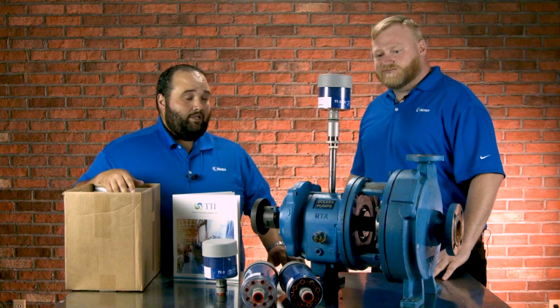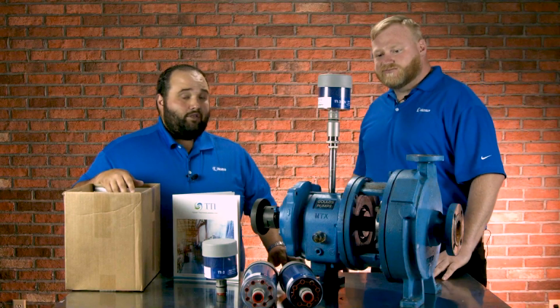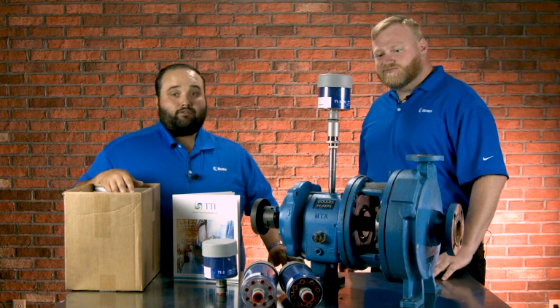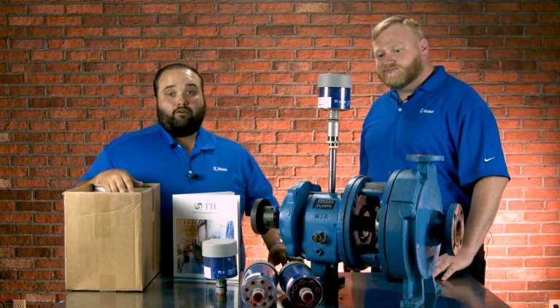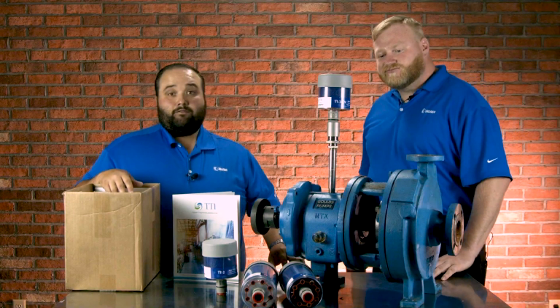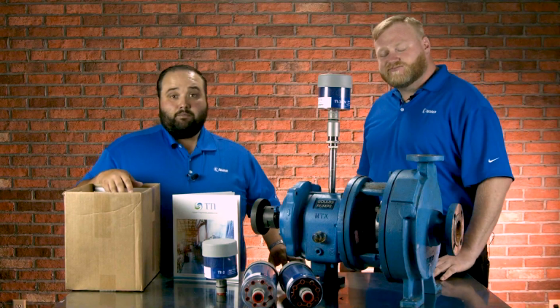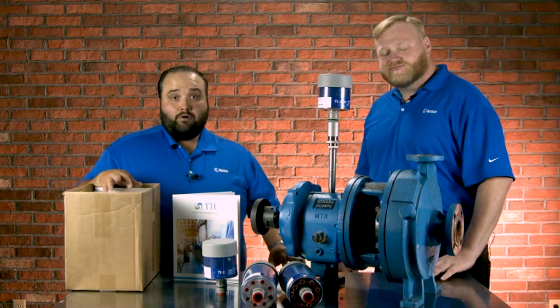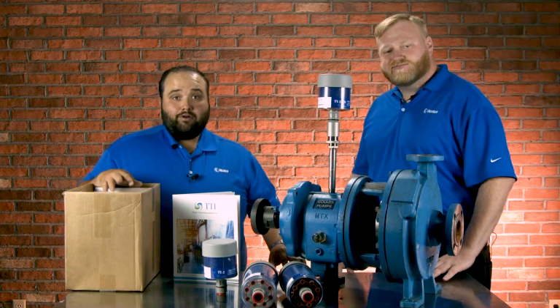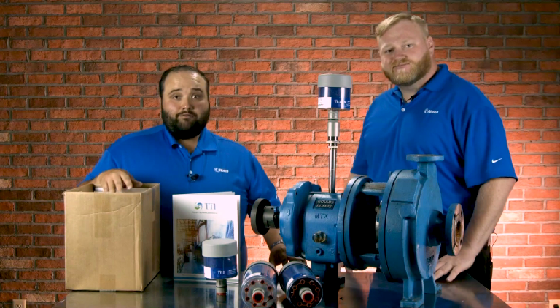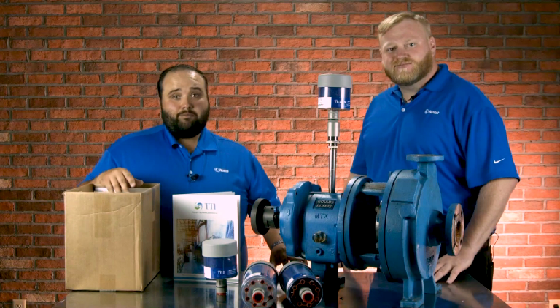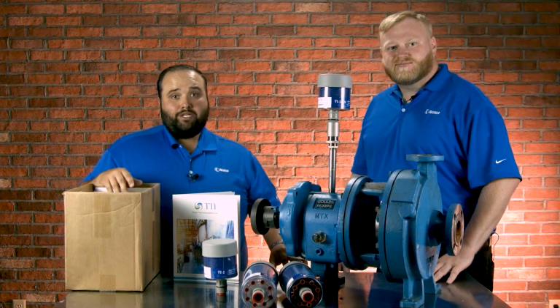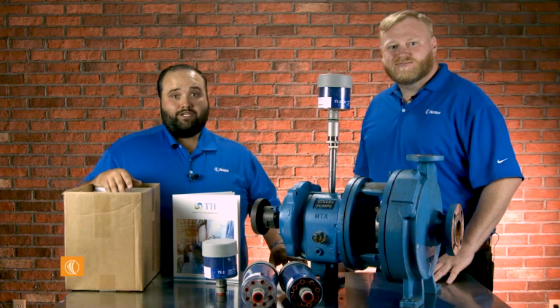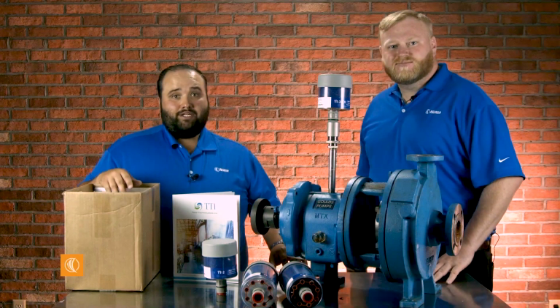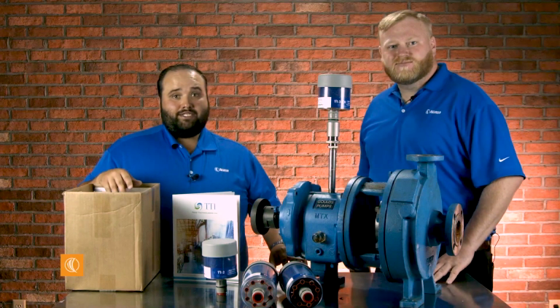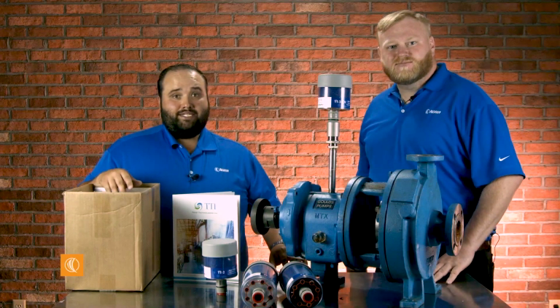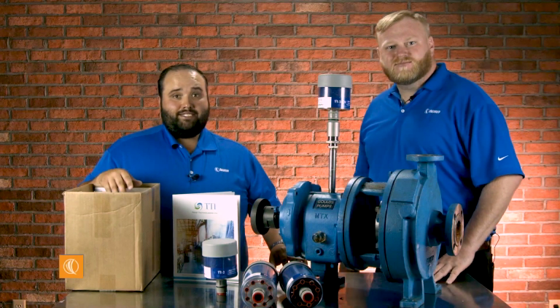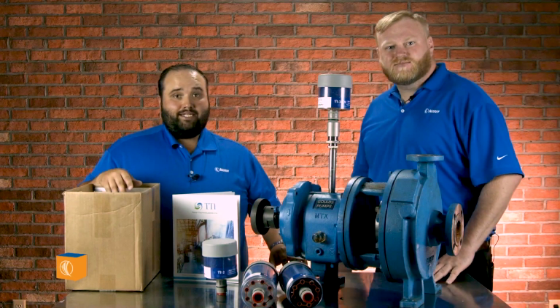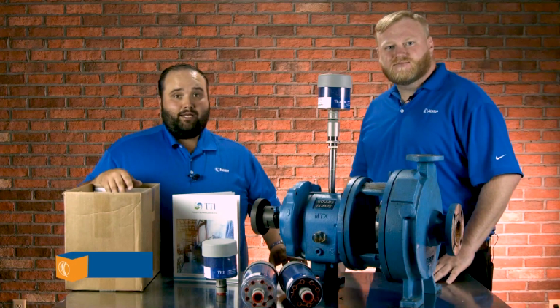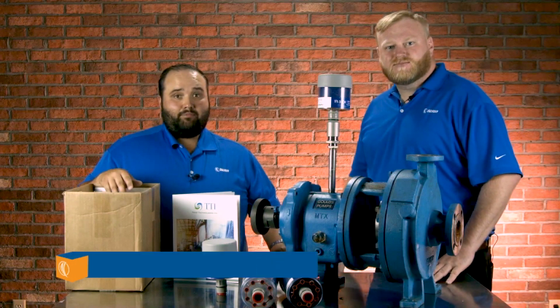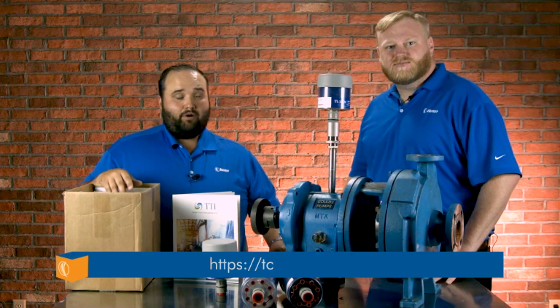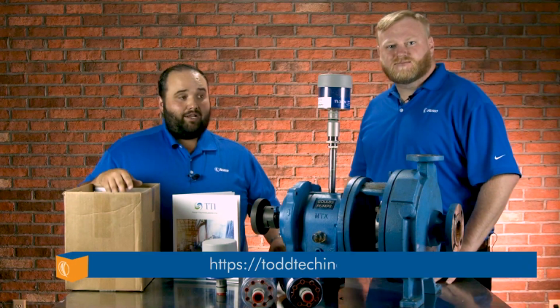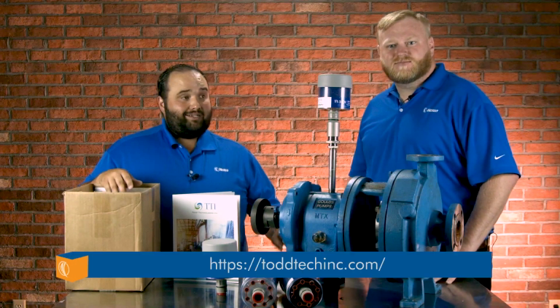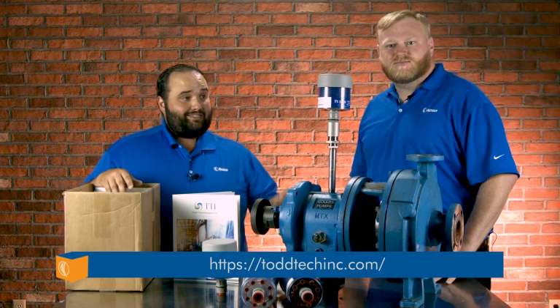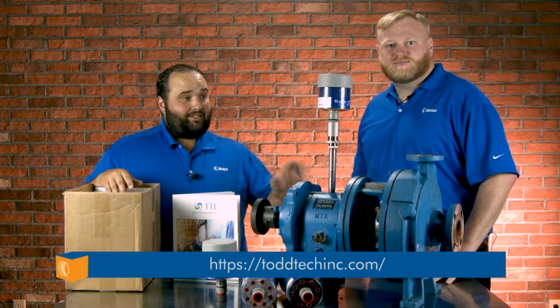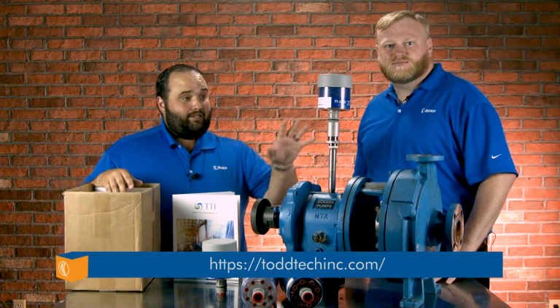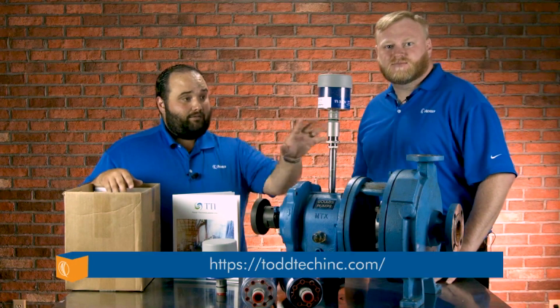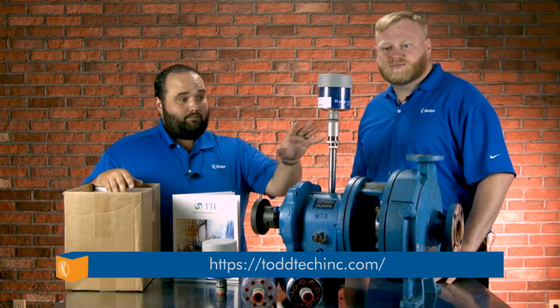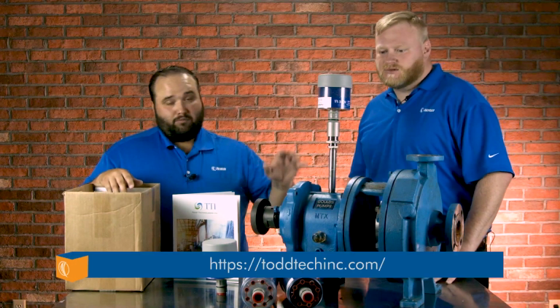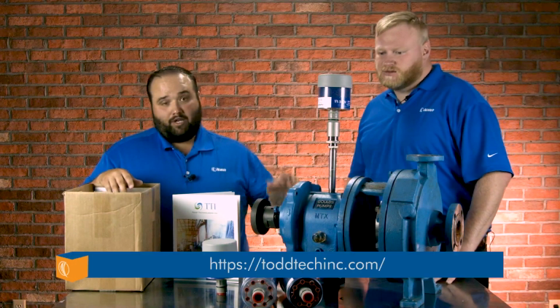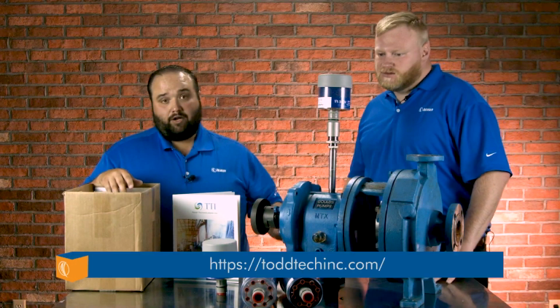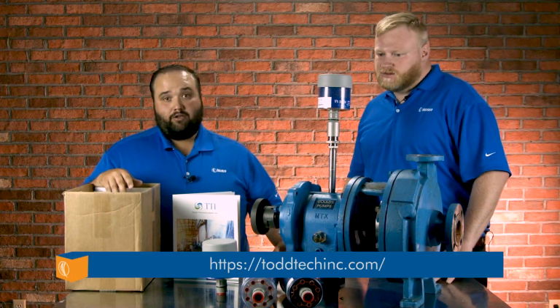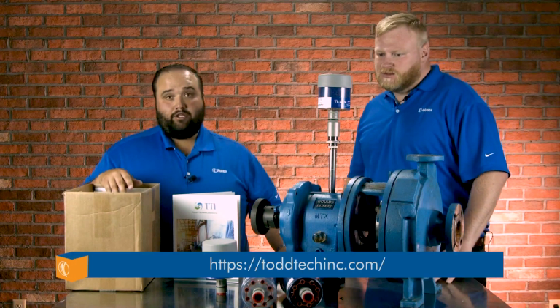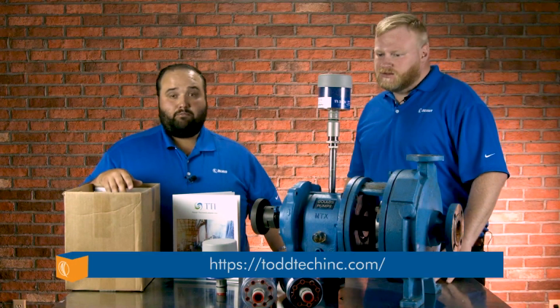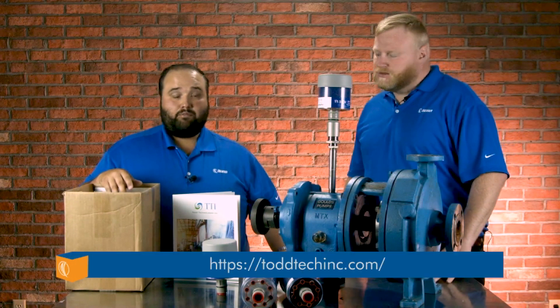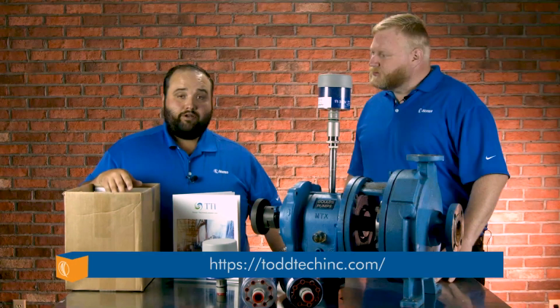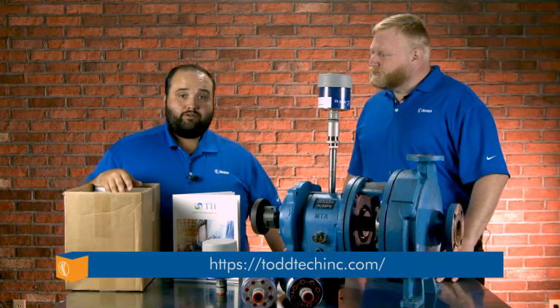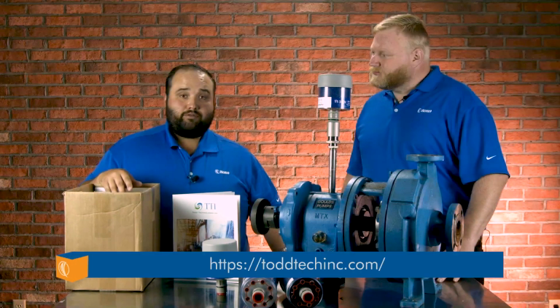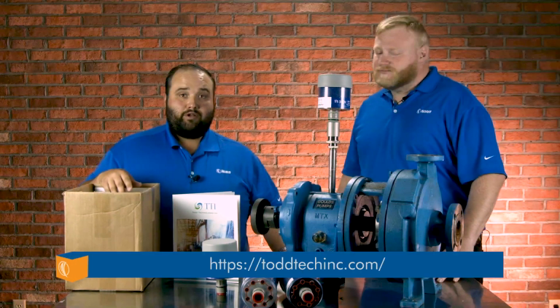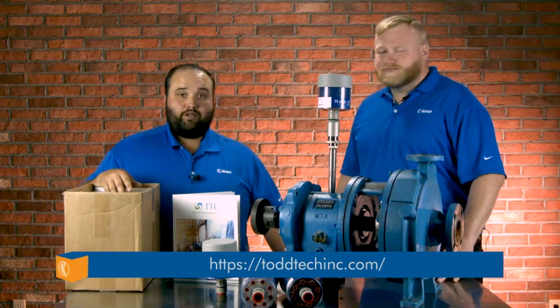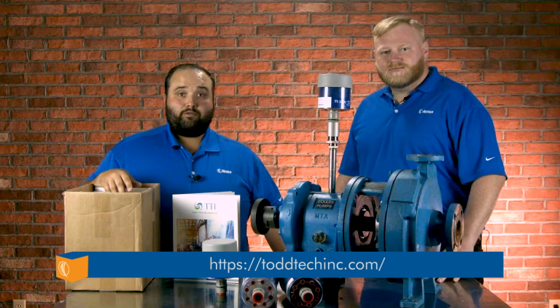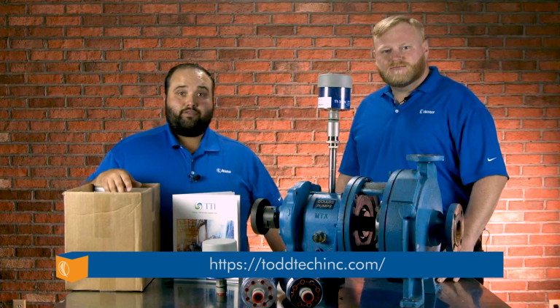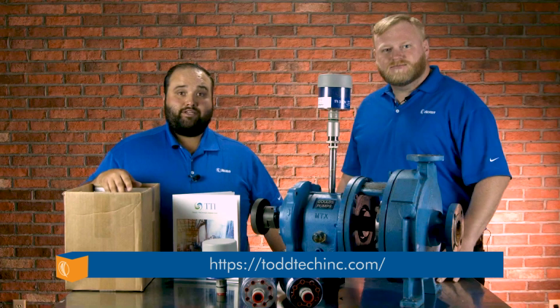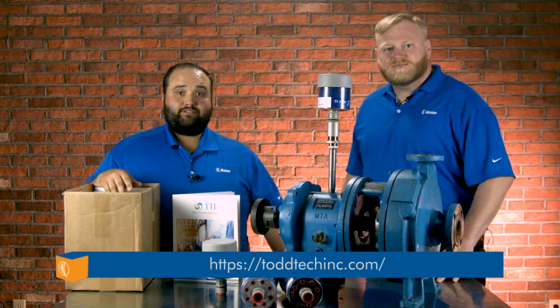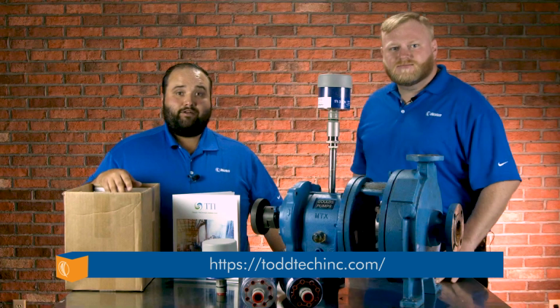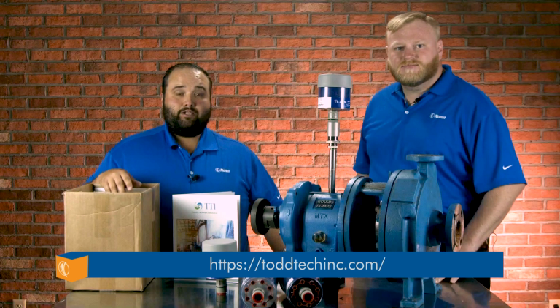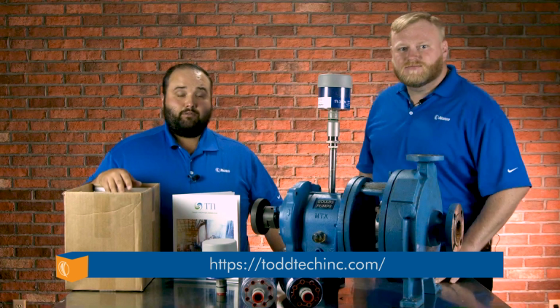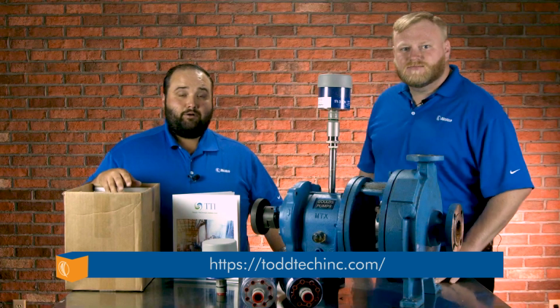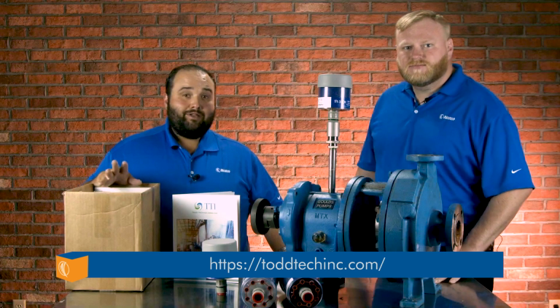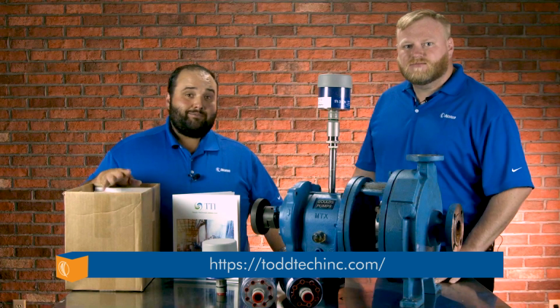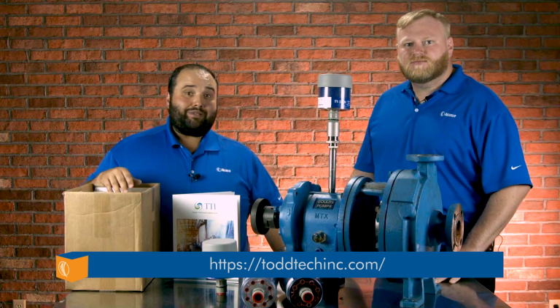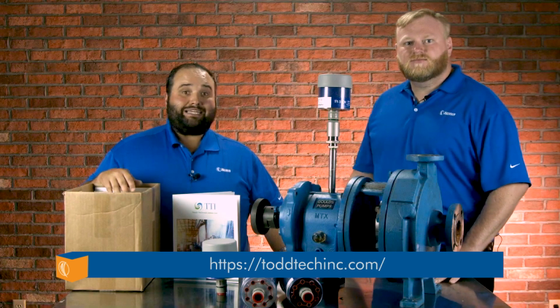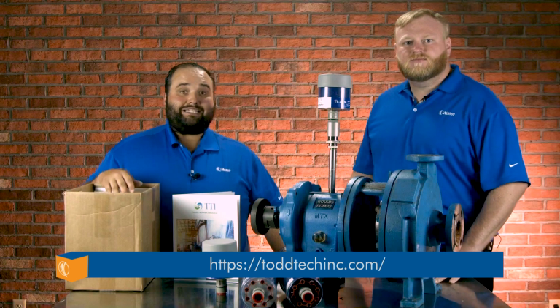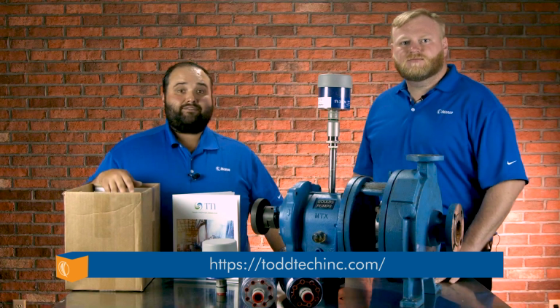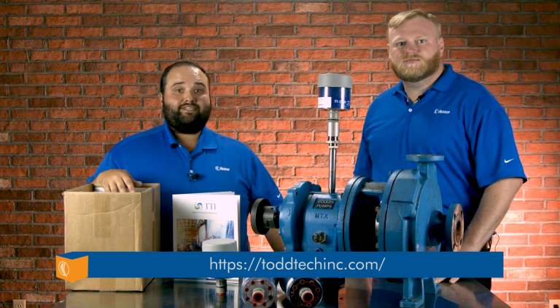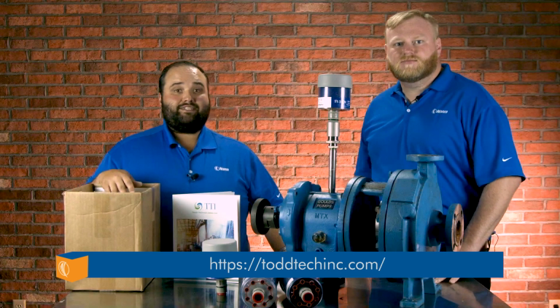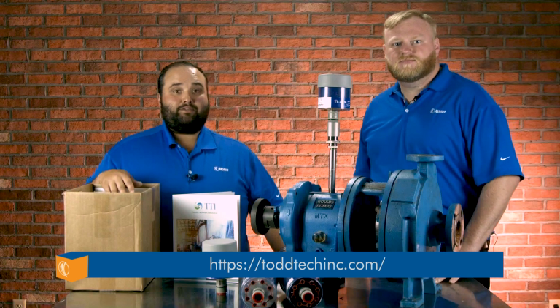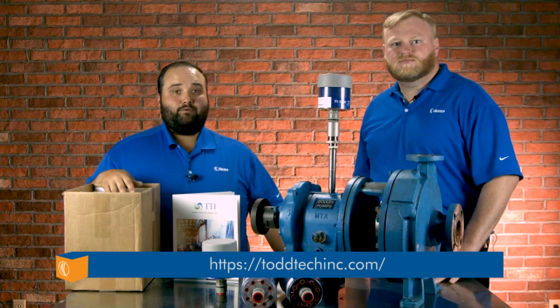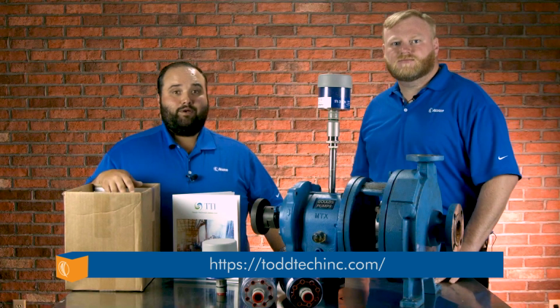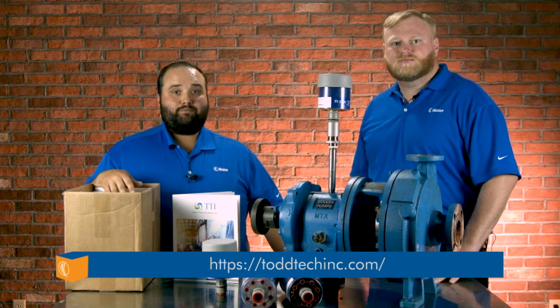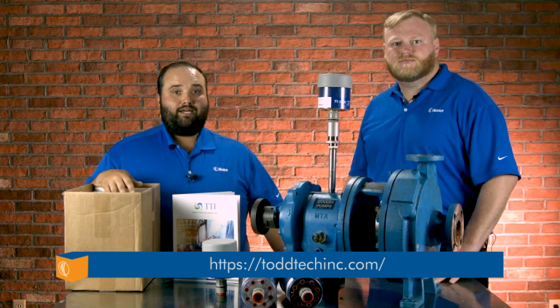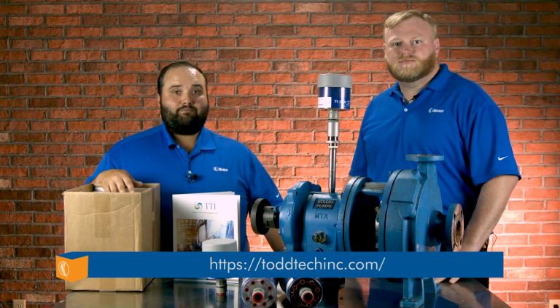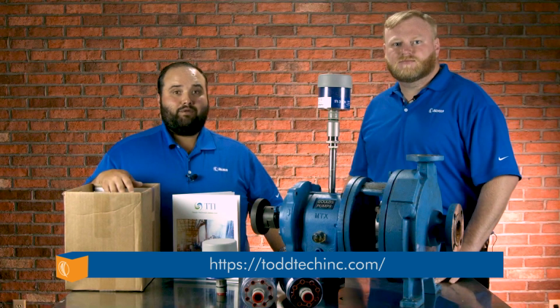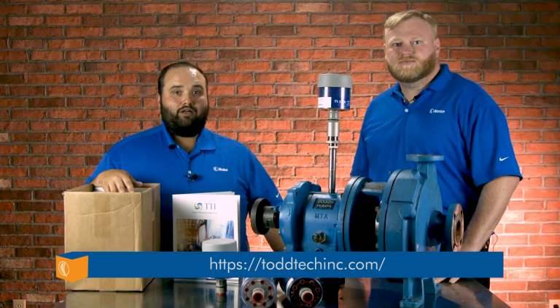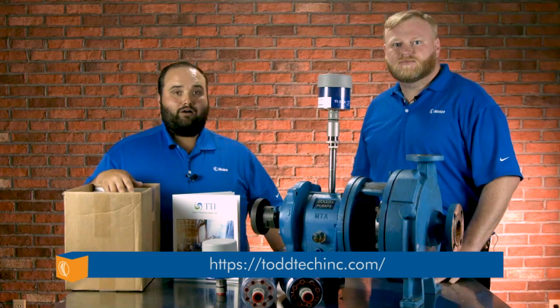For more information on TTI products — not only their breathers but other things available — please visit the website below.